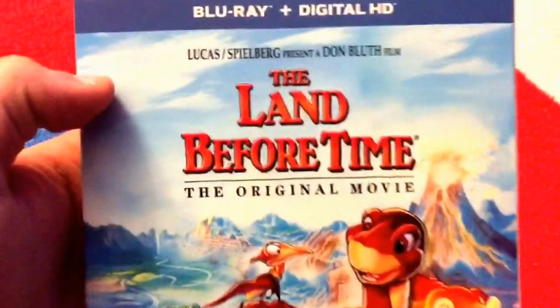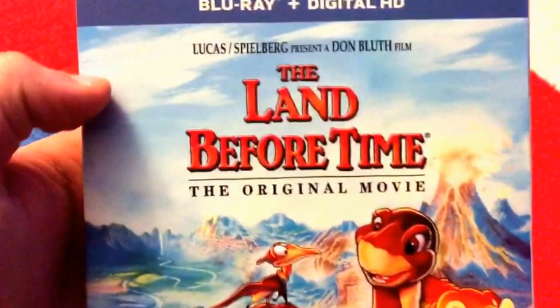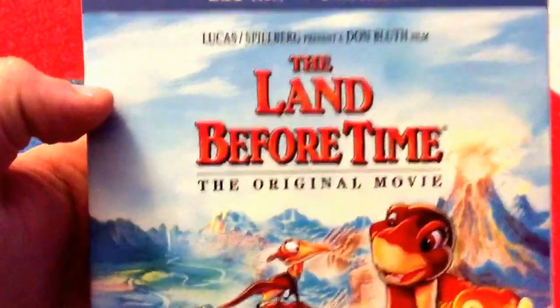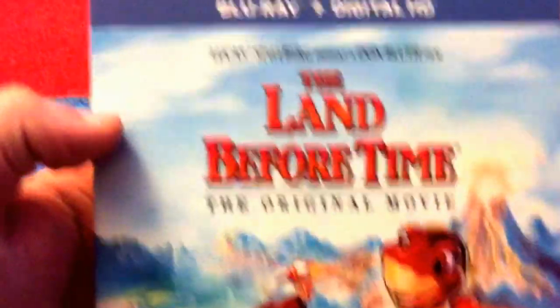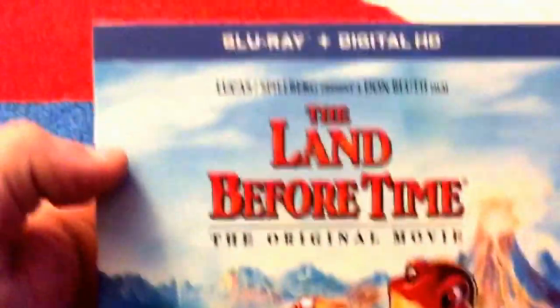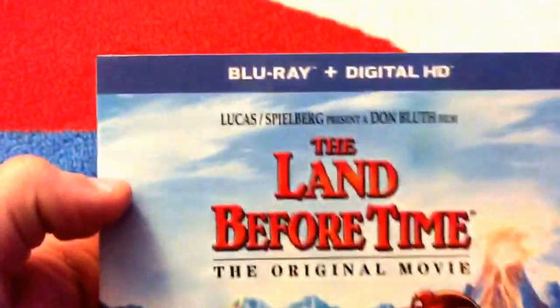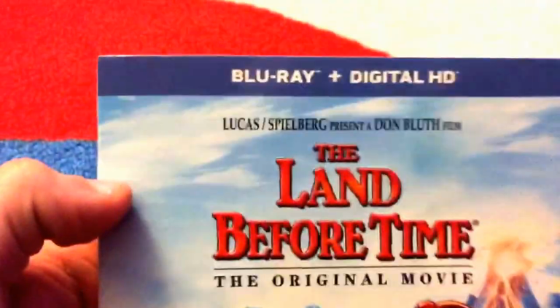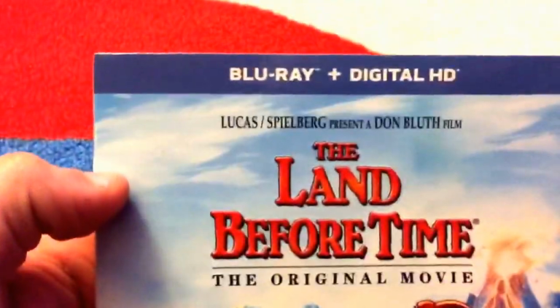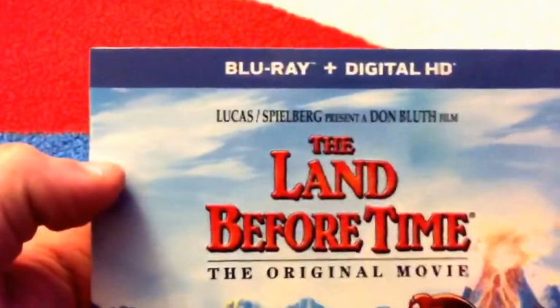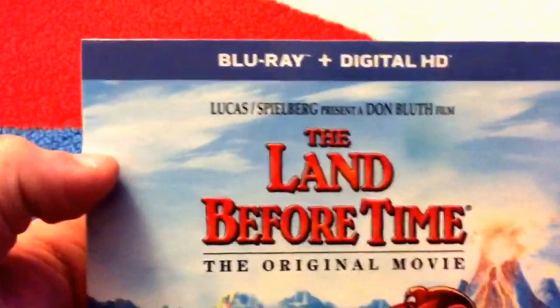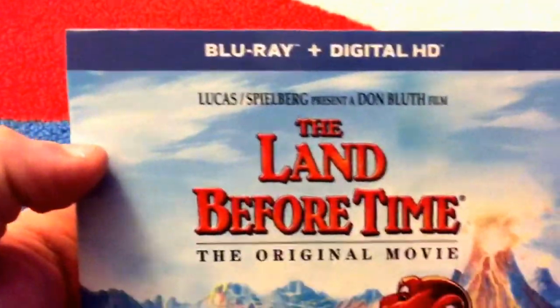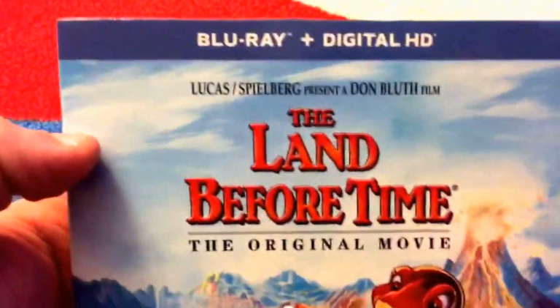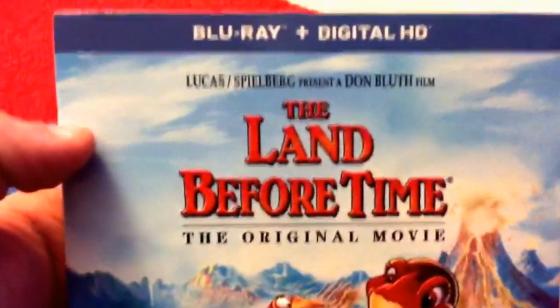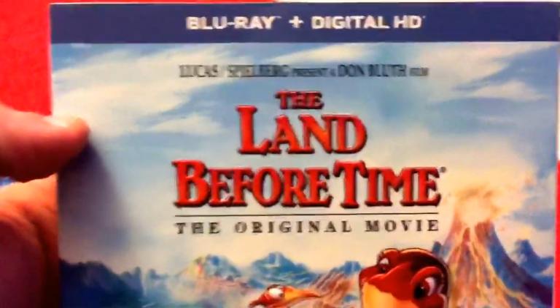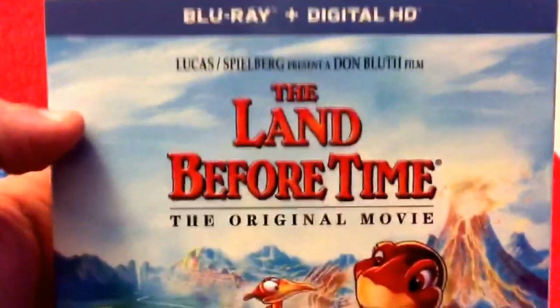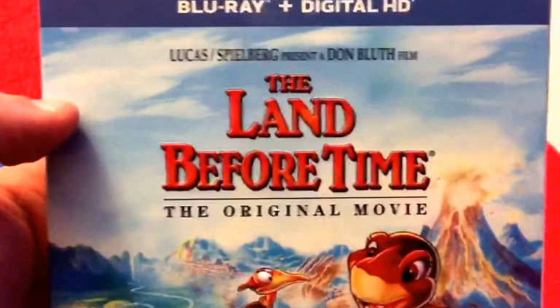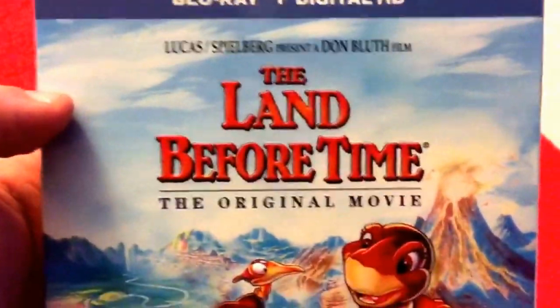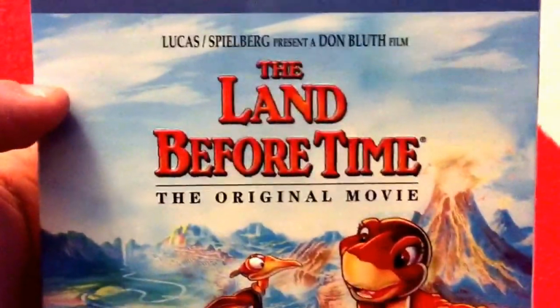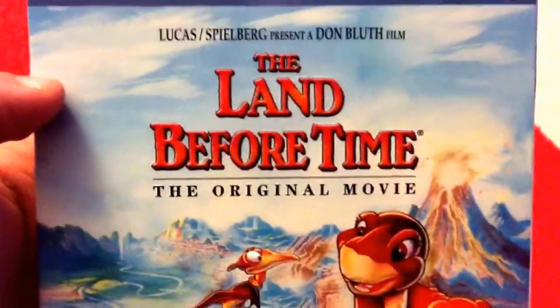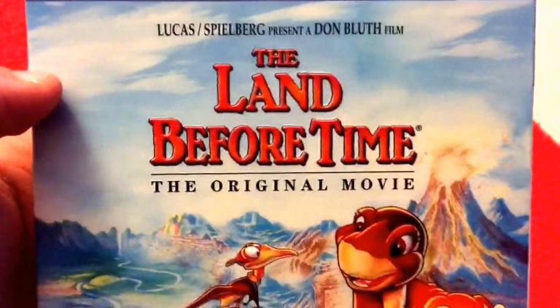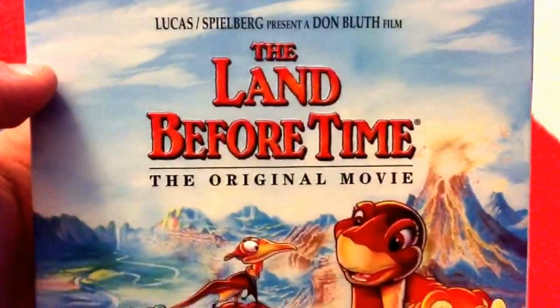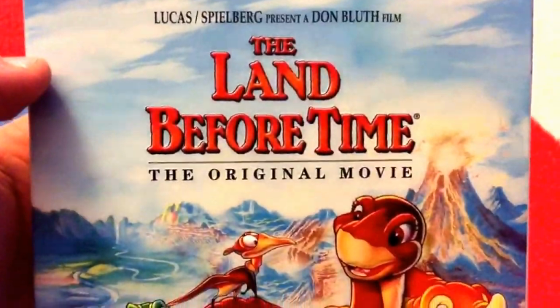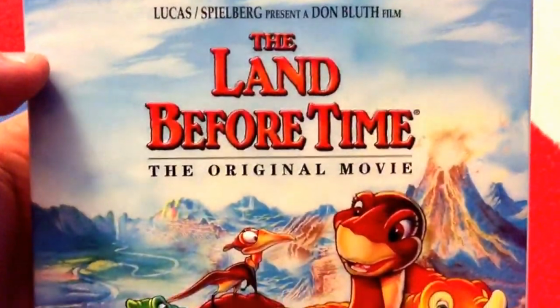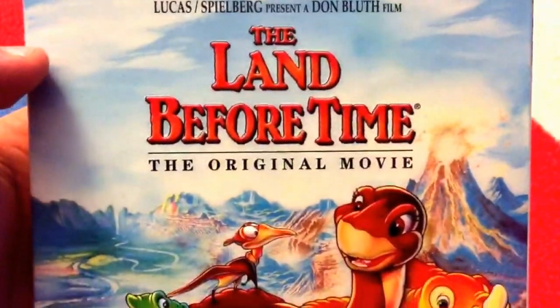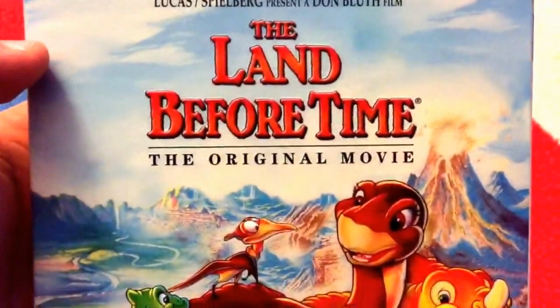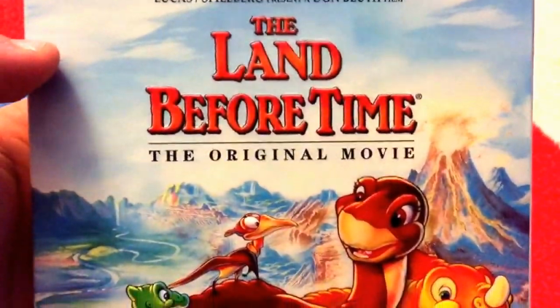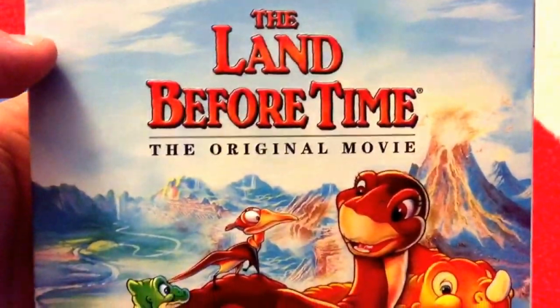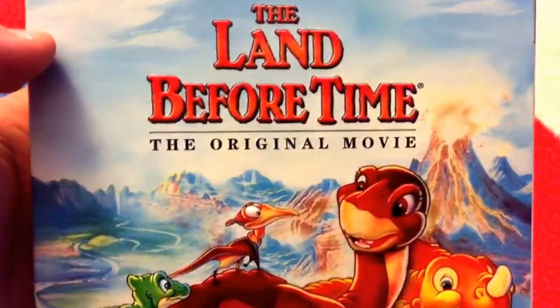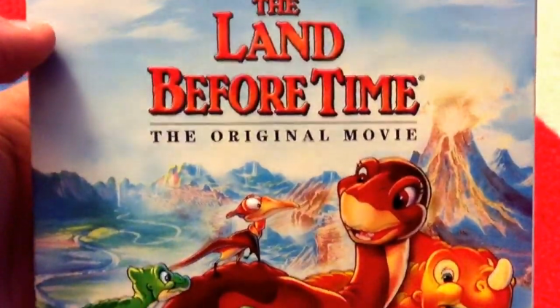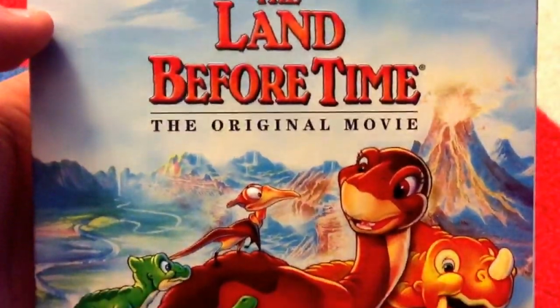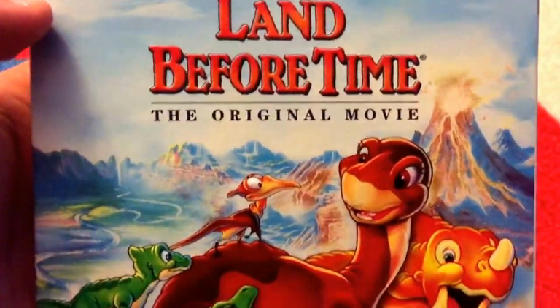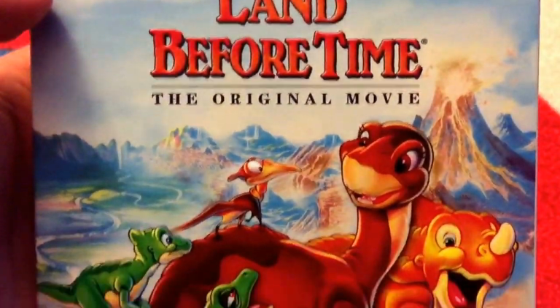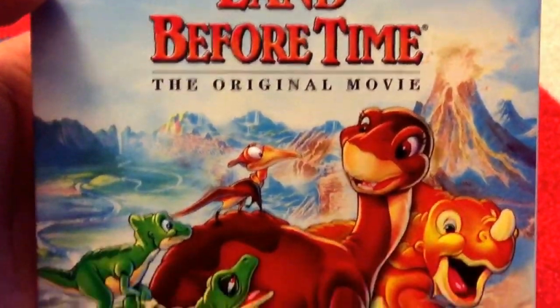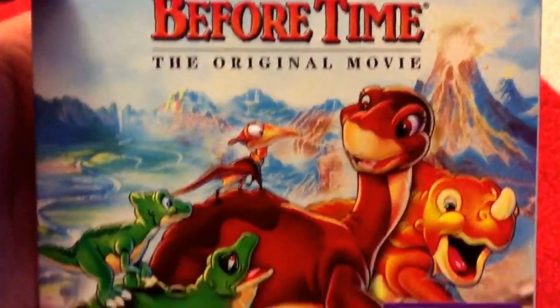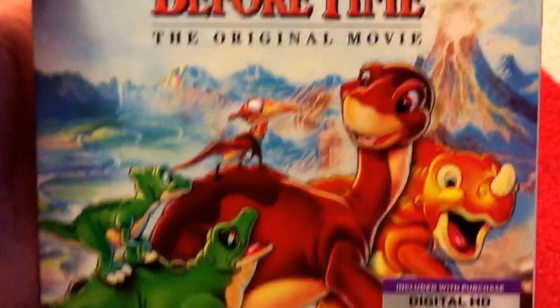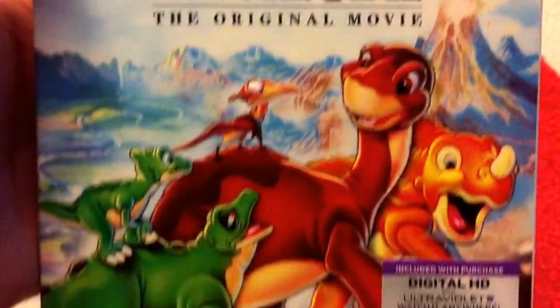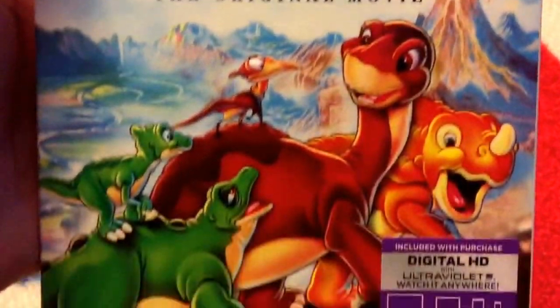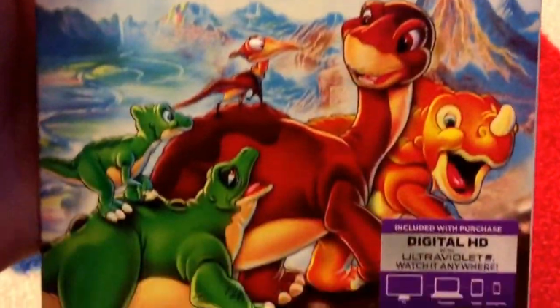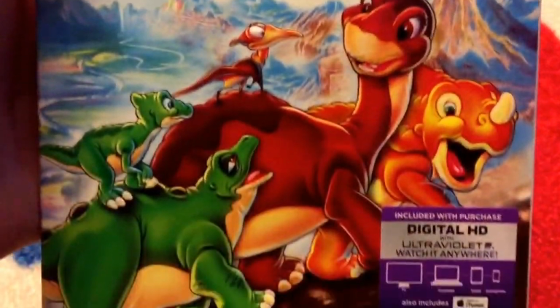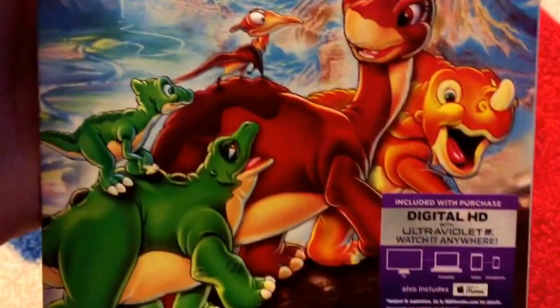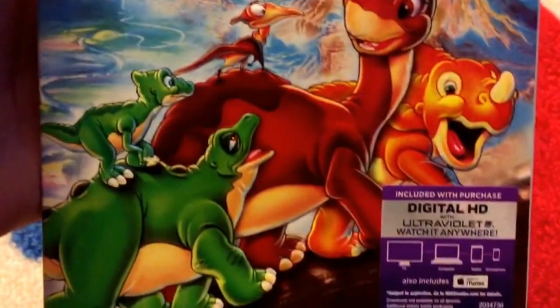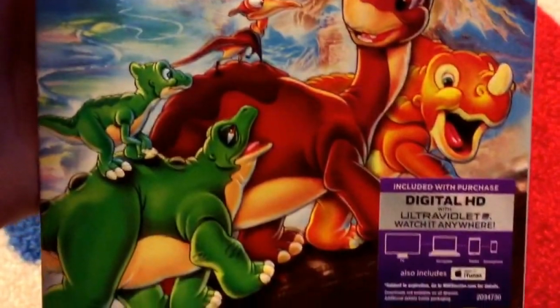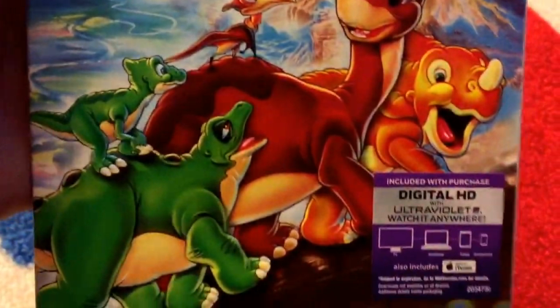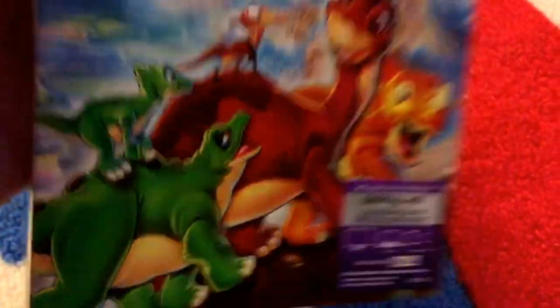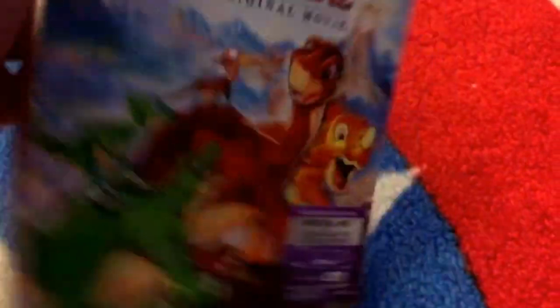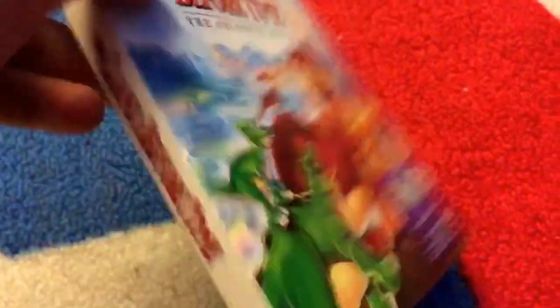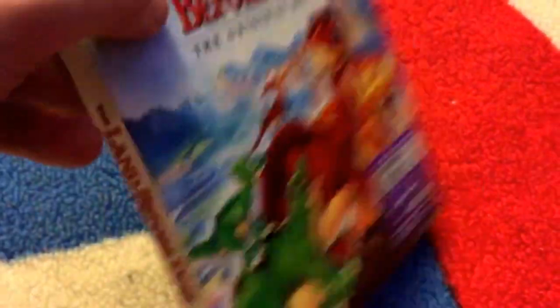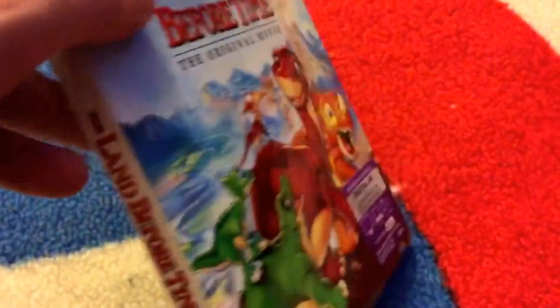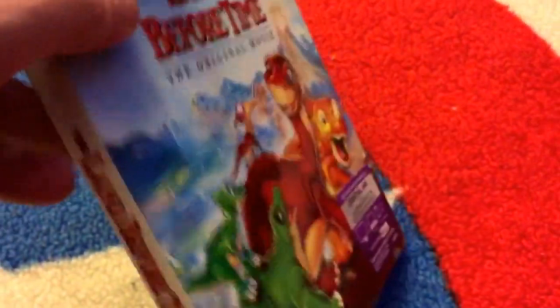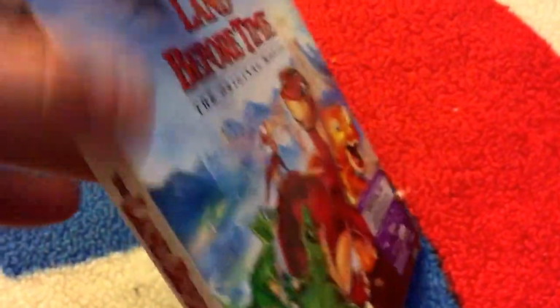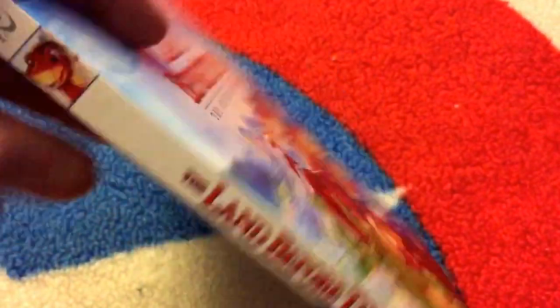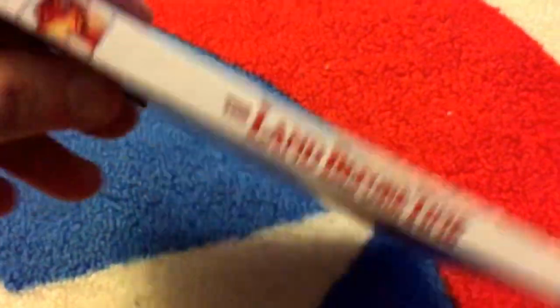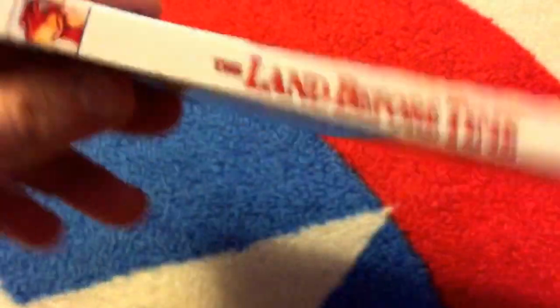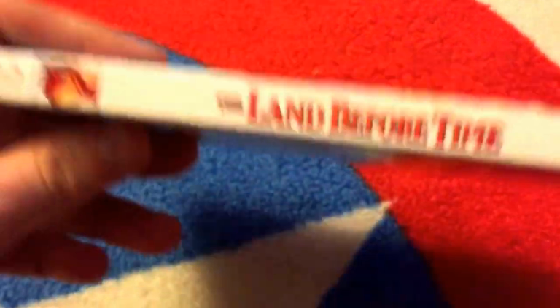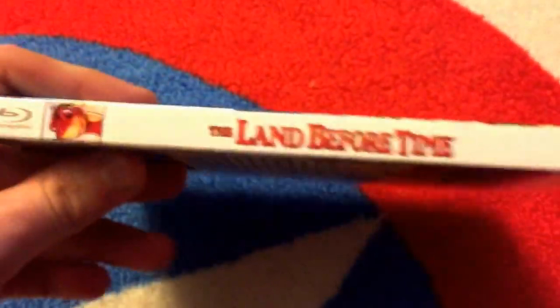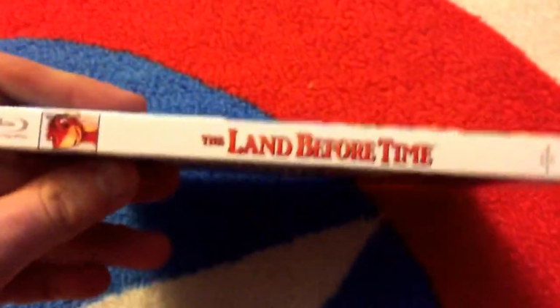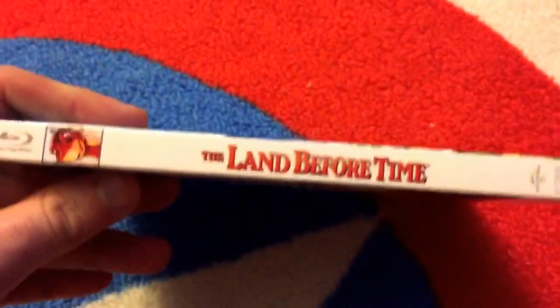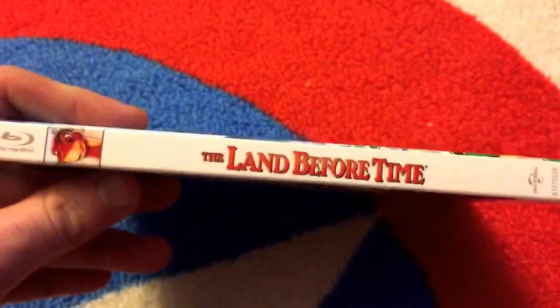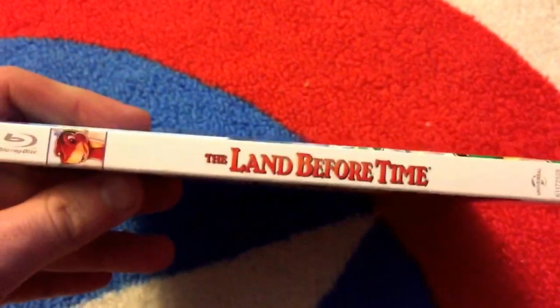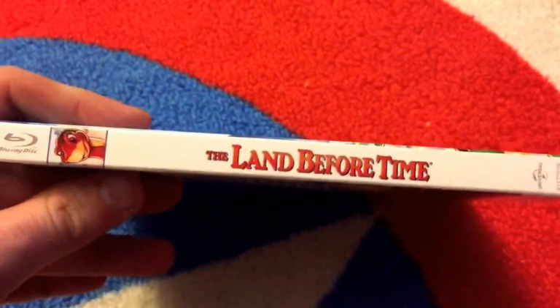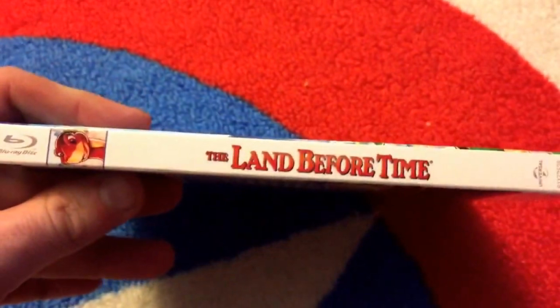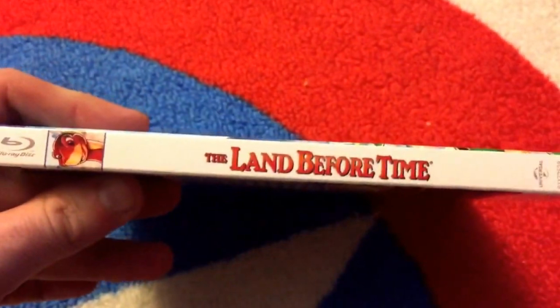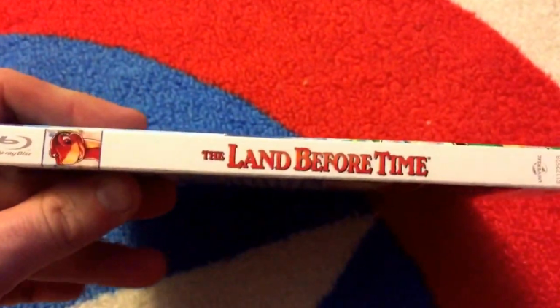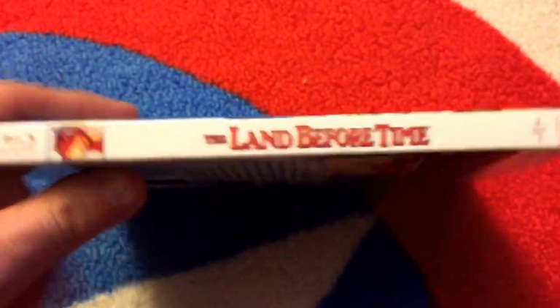So this is on Blu-ray now — I'm very, very excited. Here's the front. There's the side.